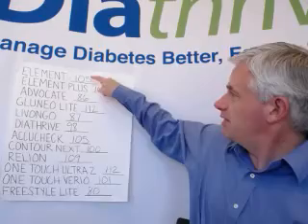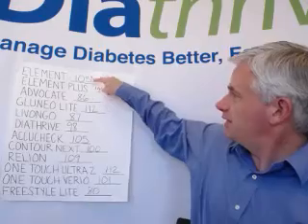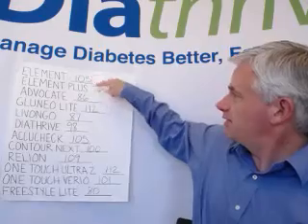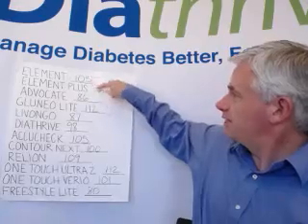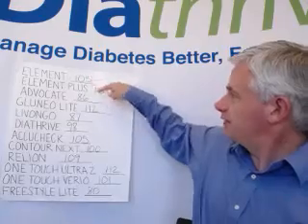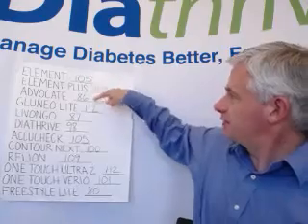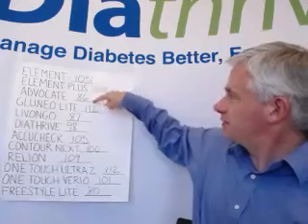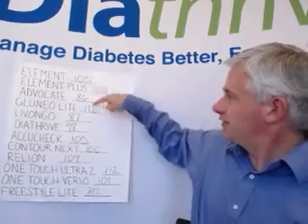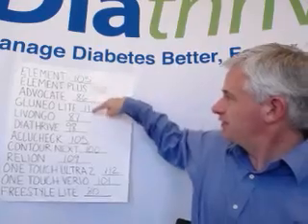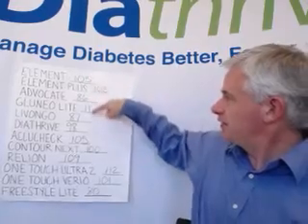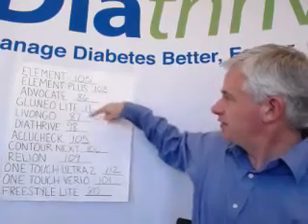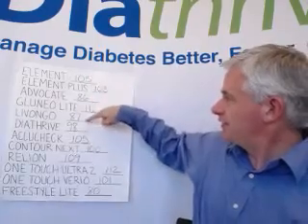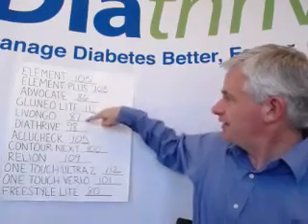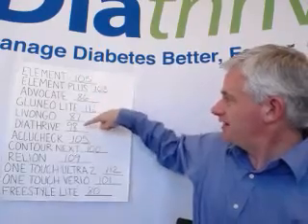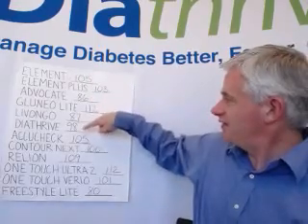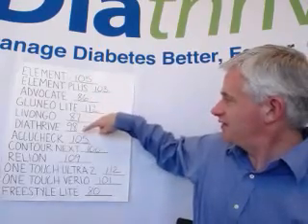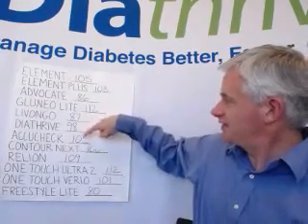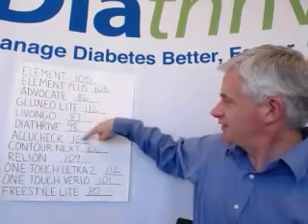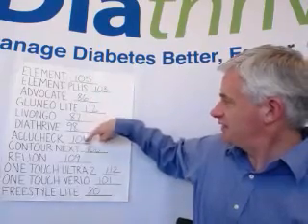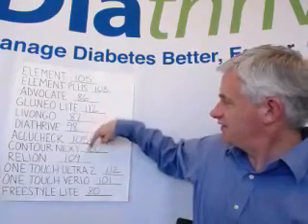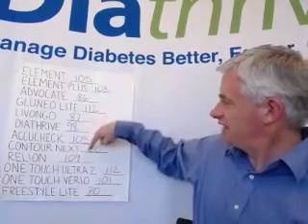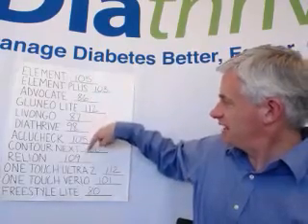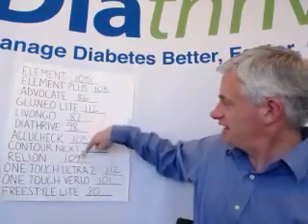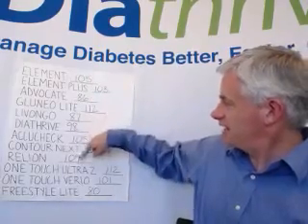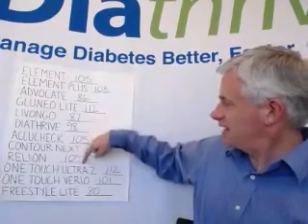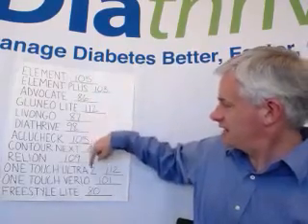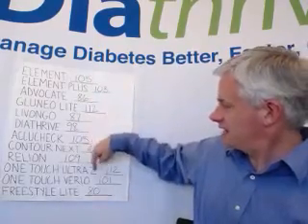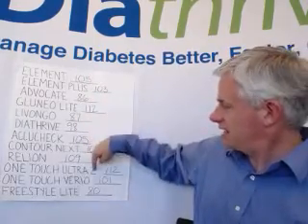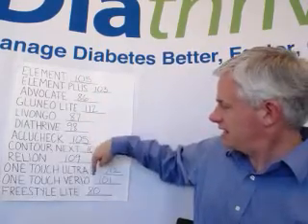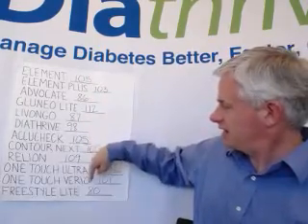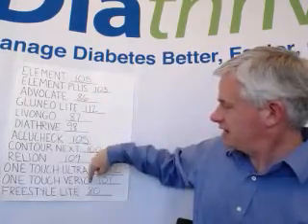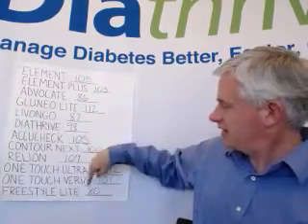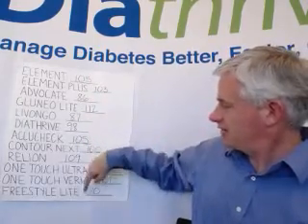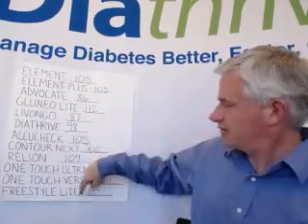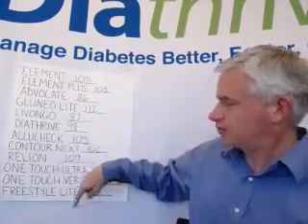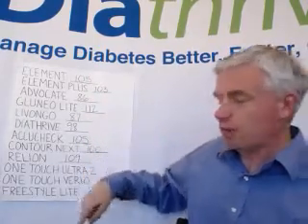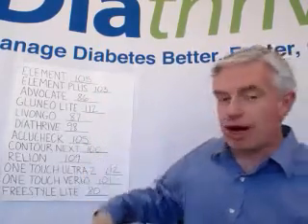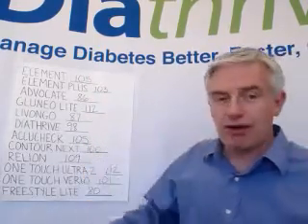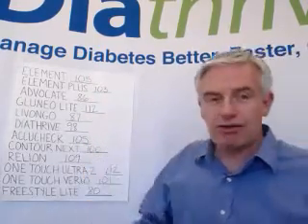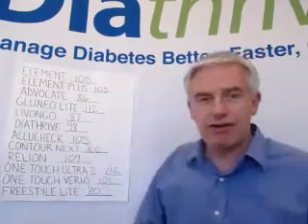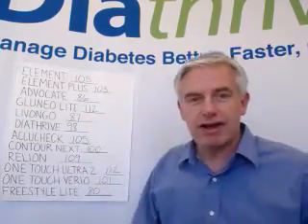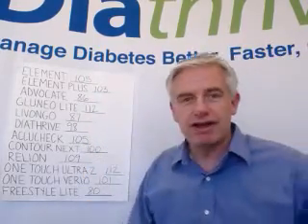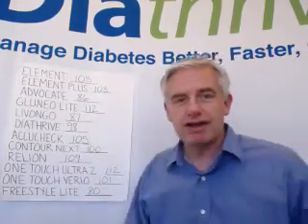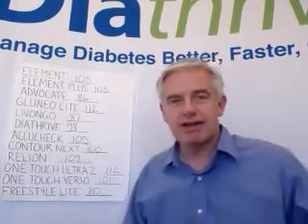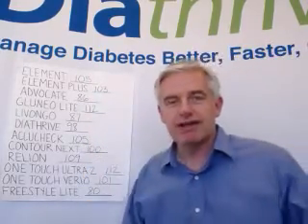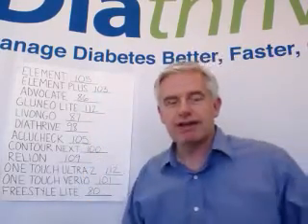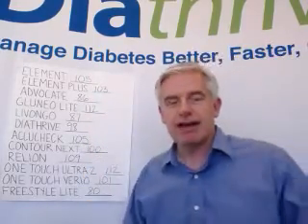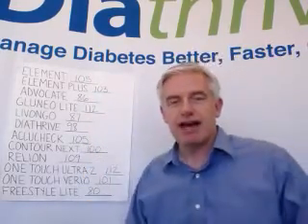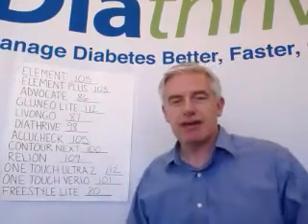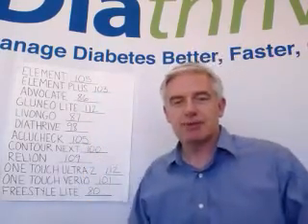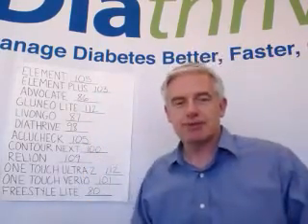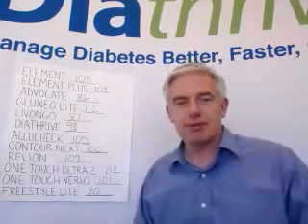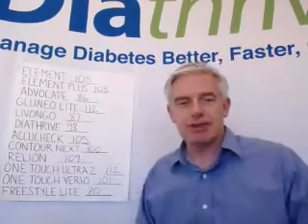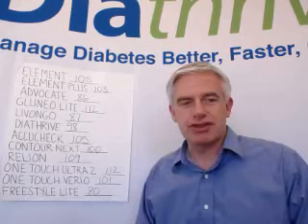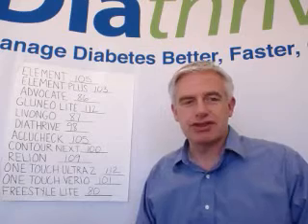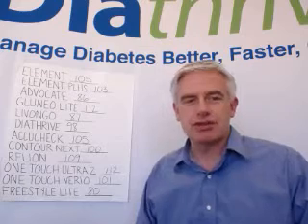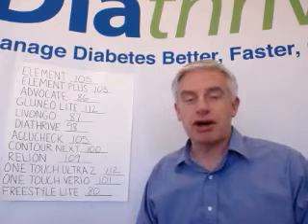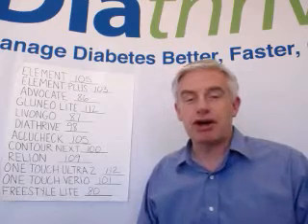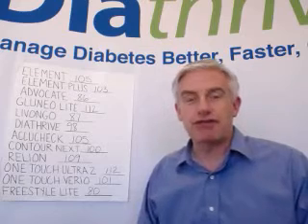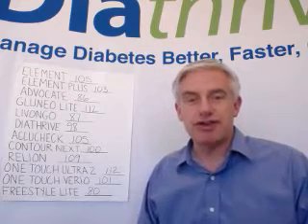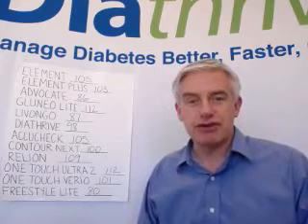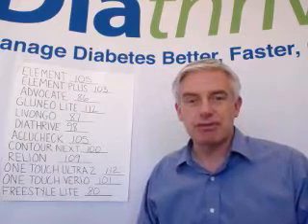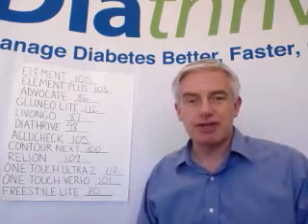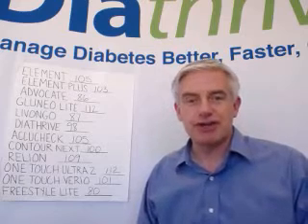I just got done testing myself 12 times with 12 different meters.